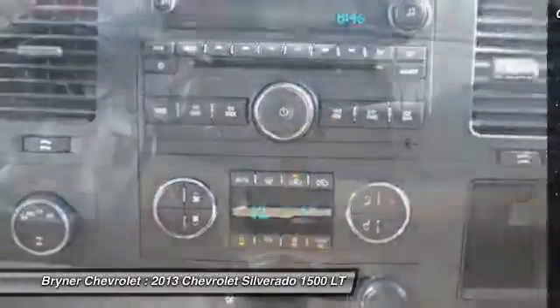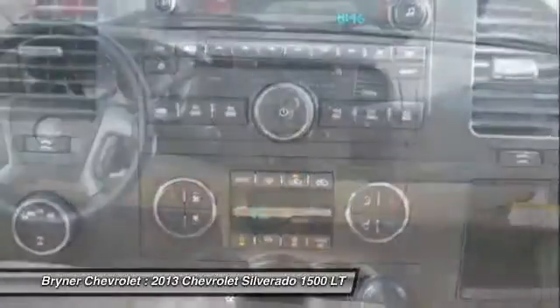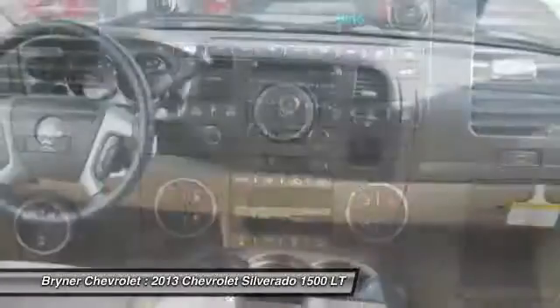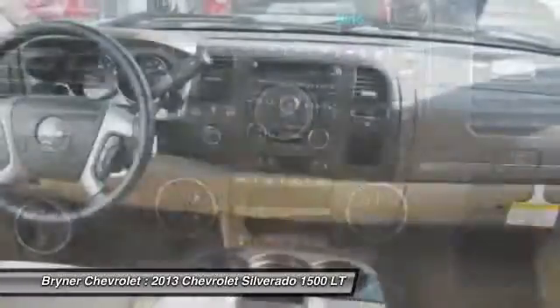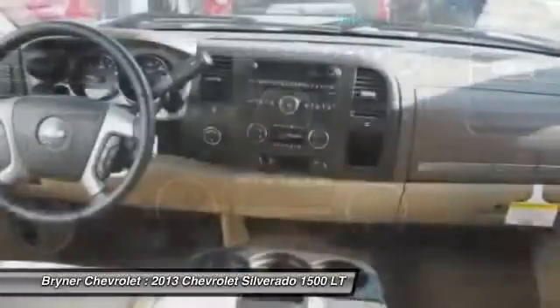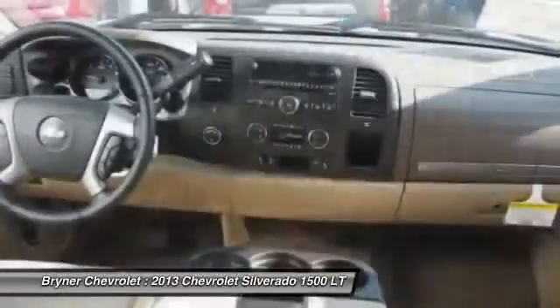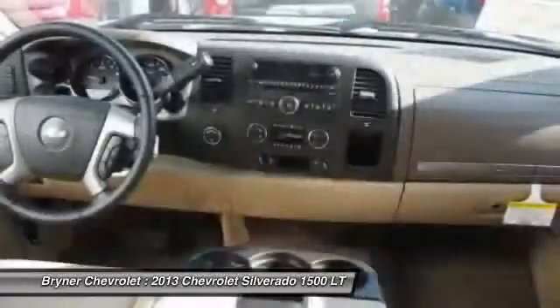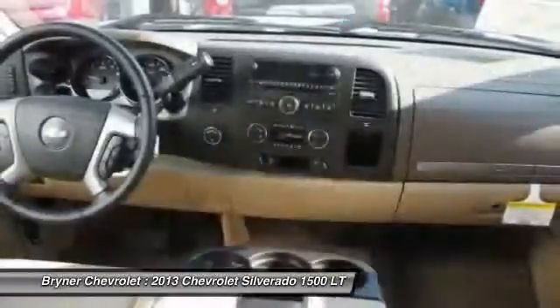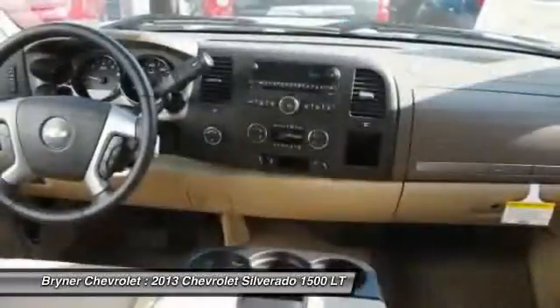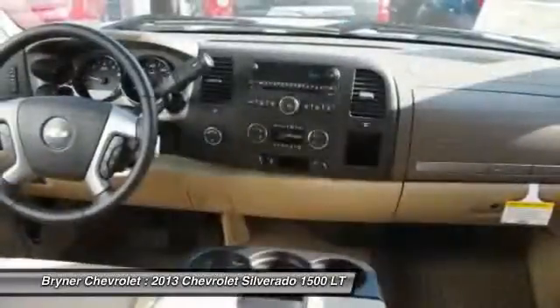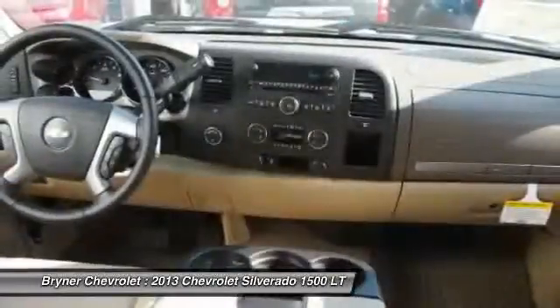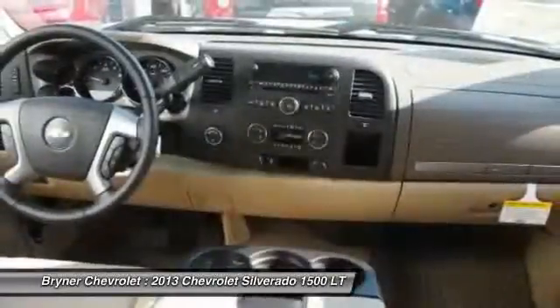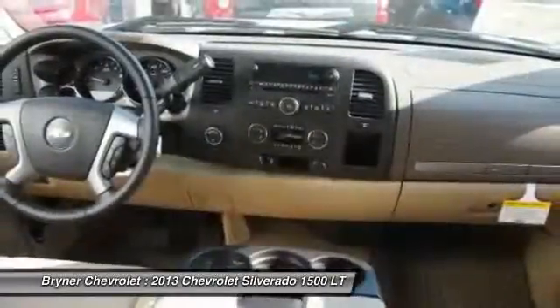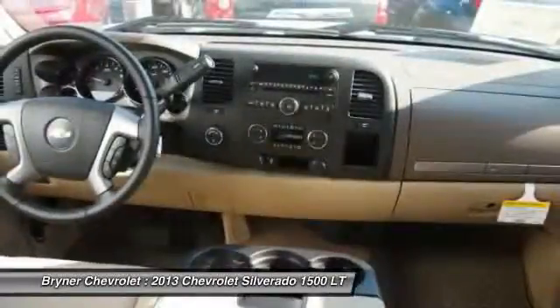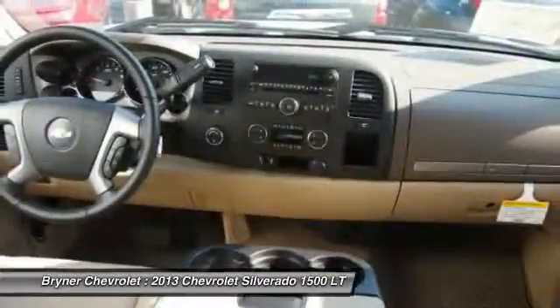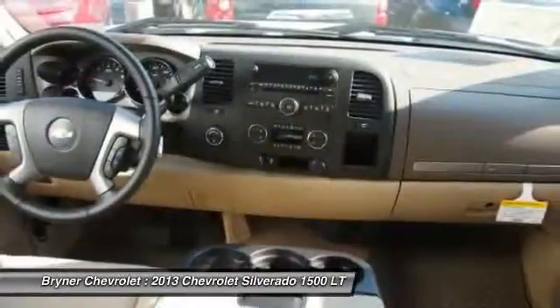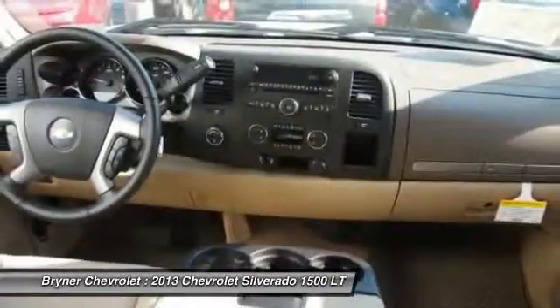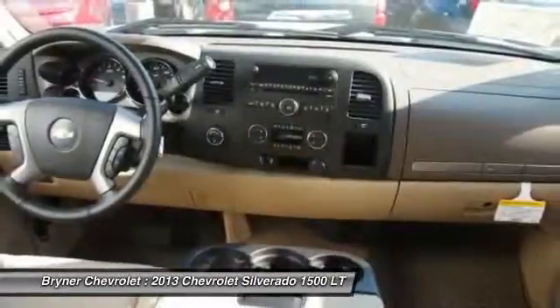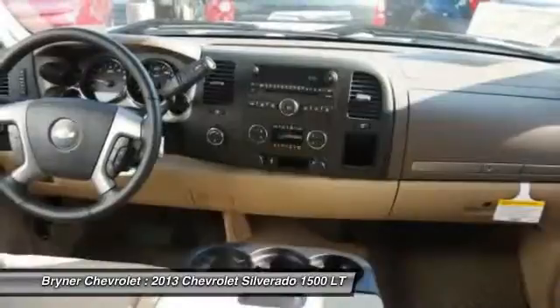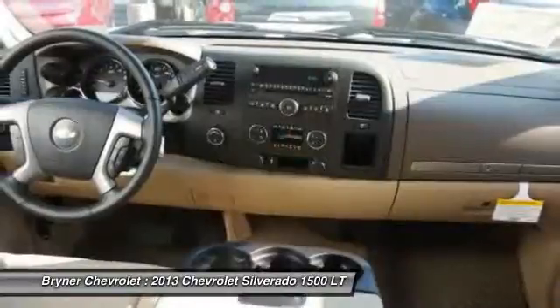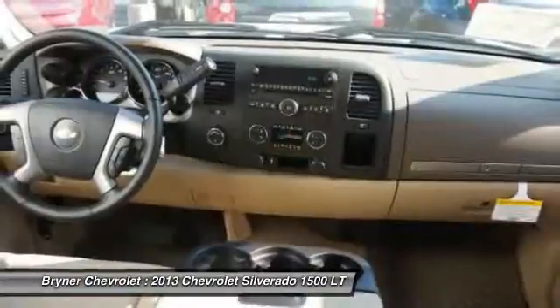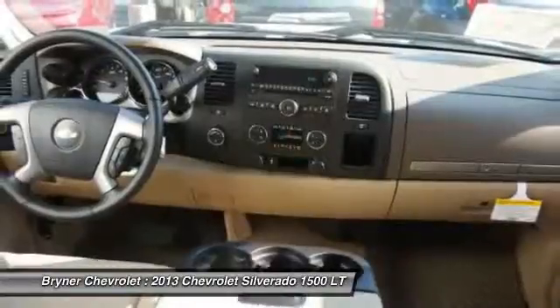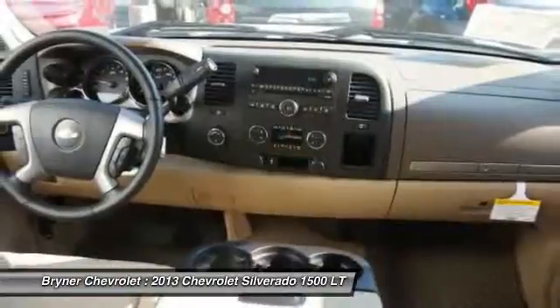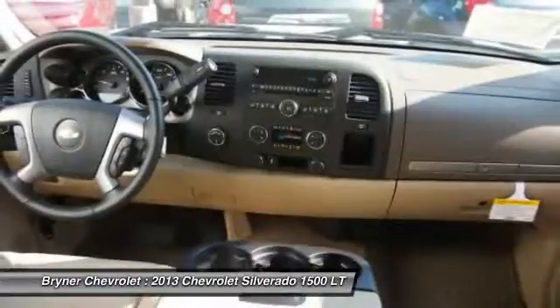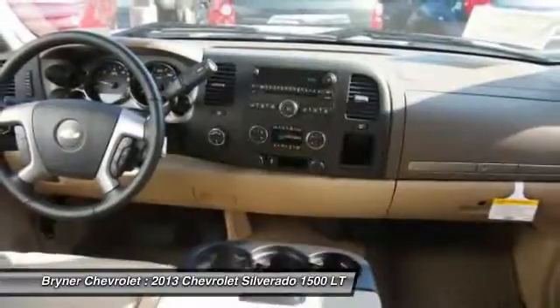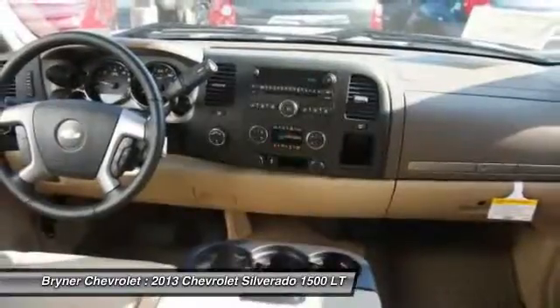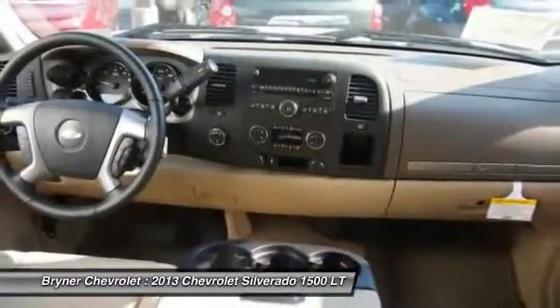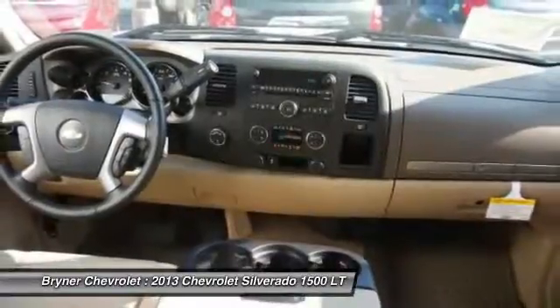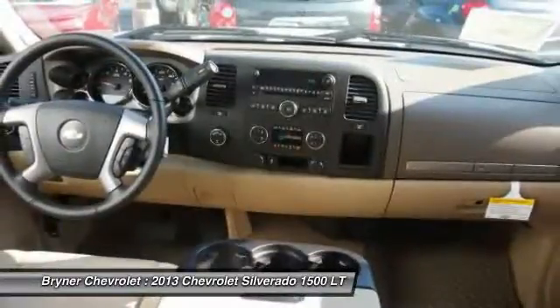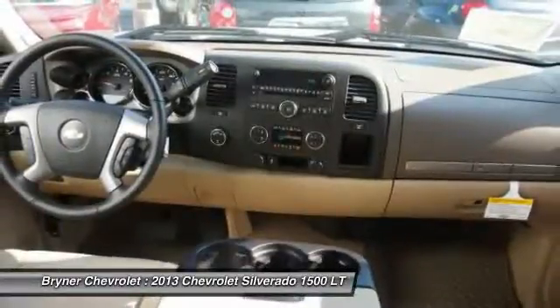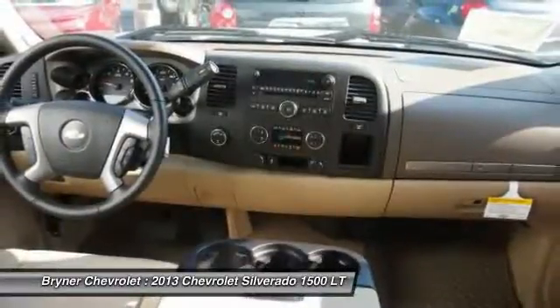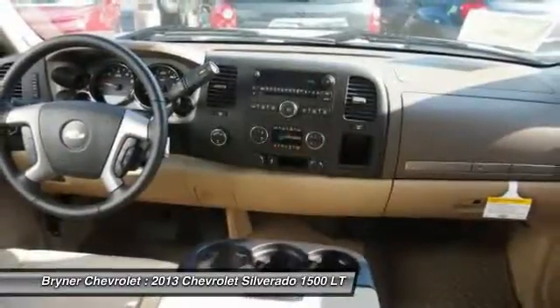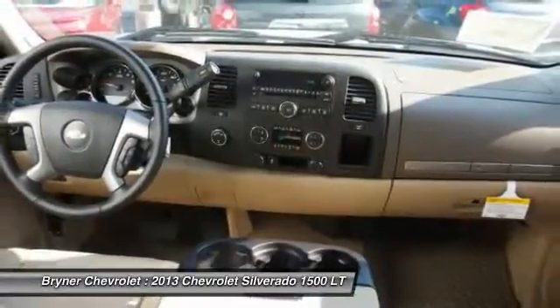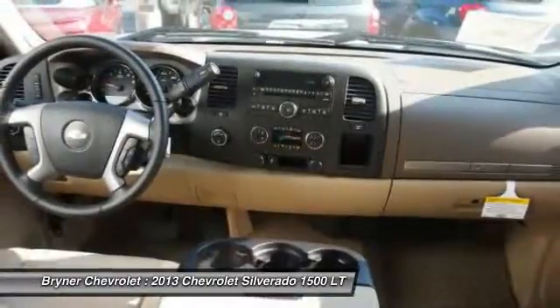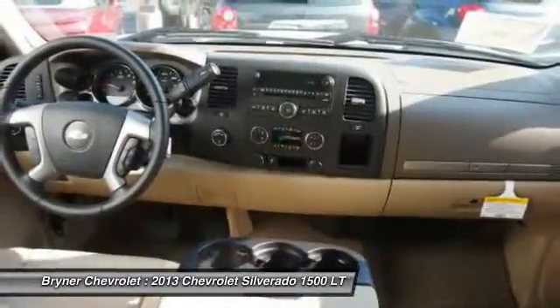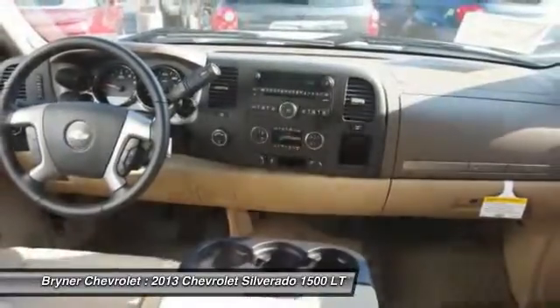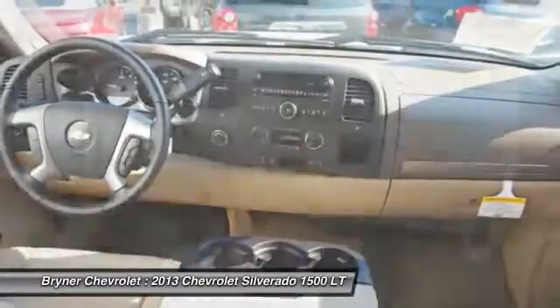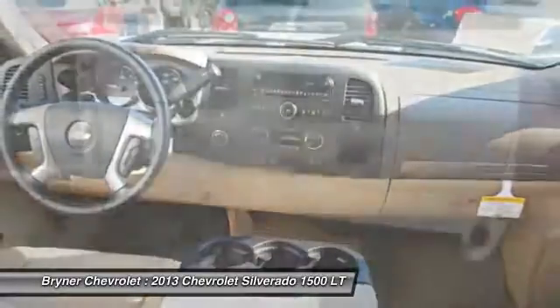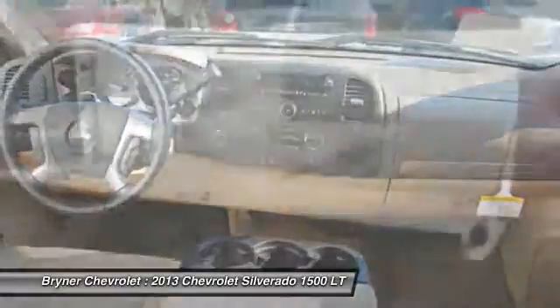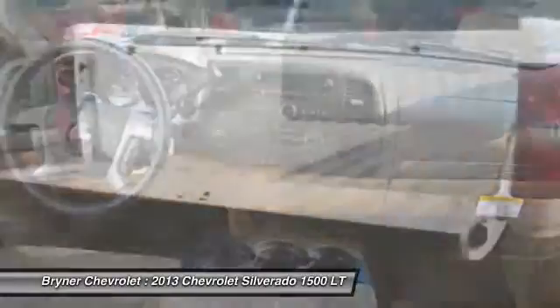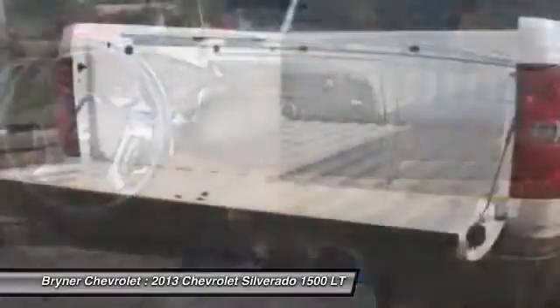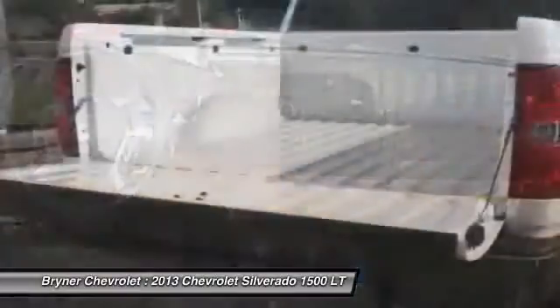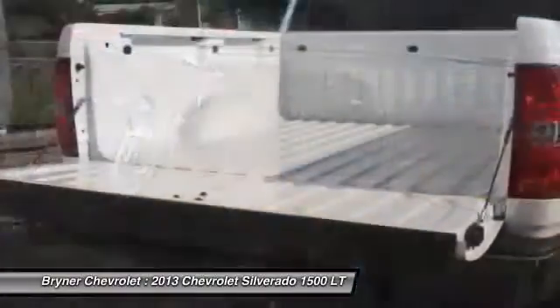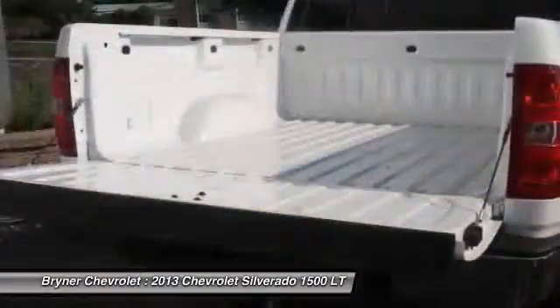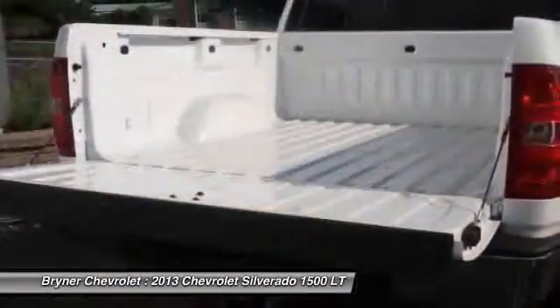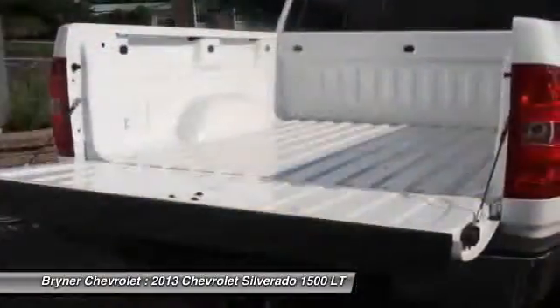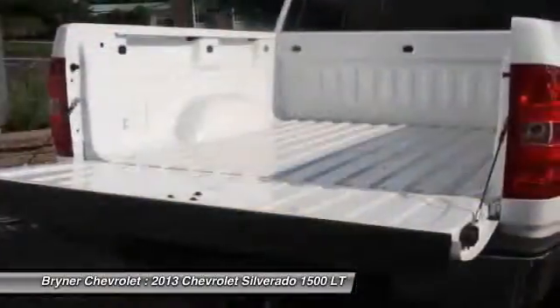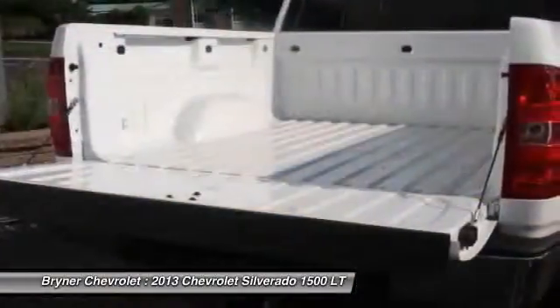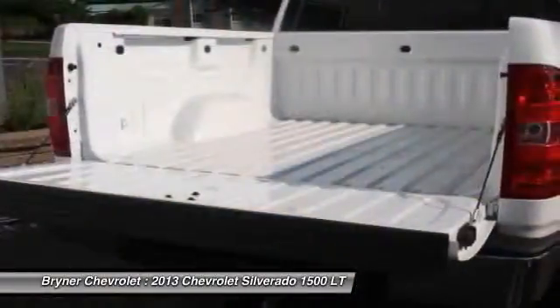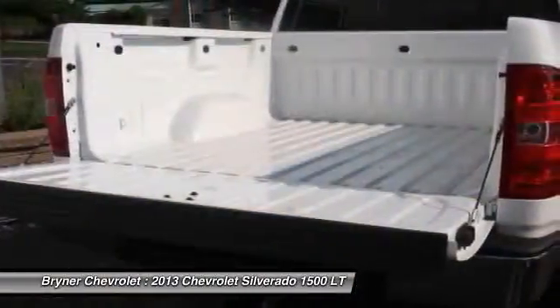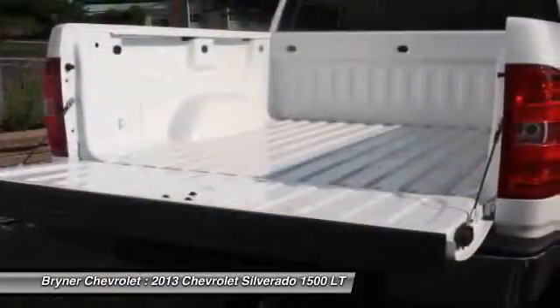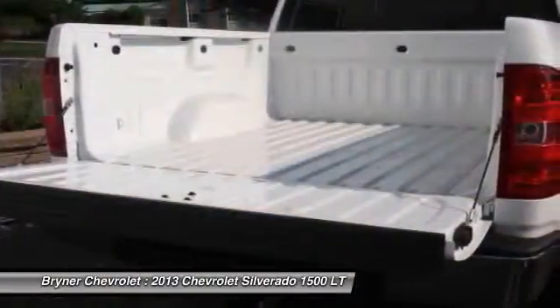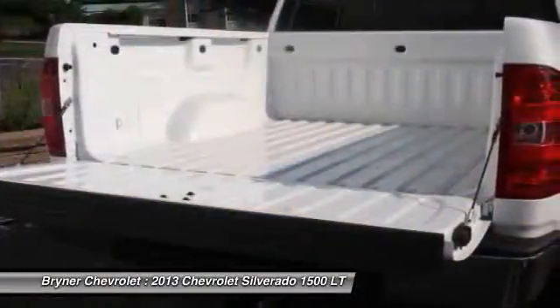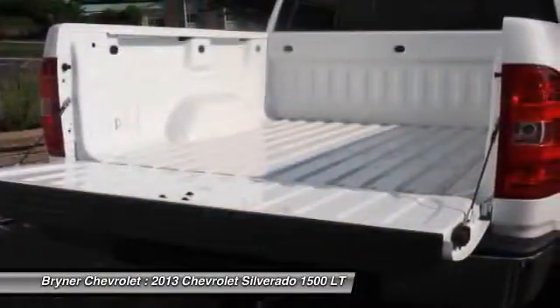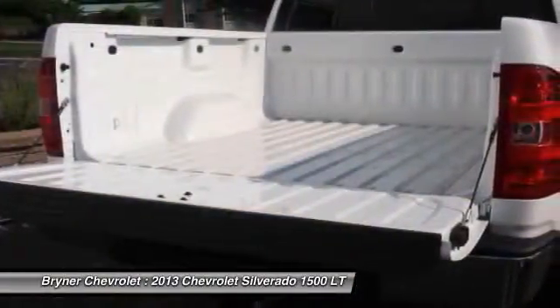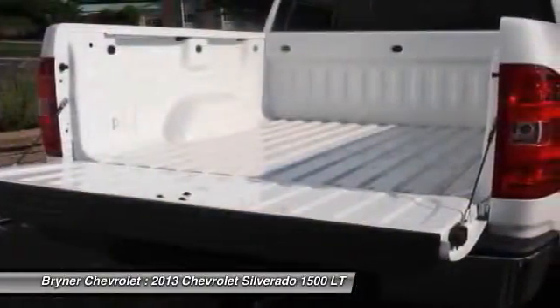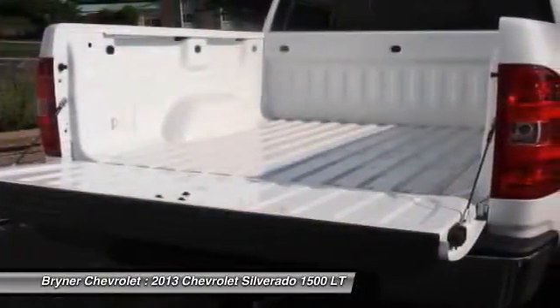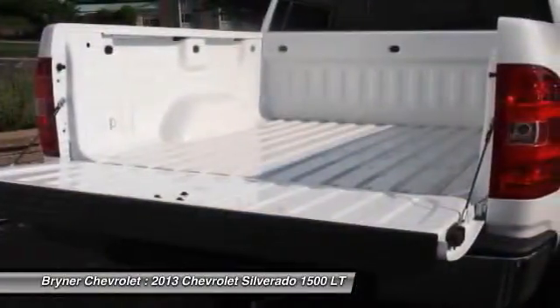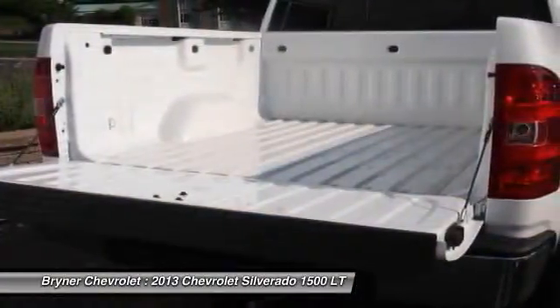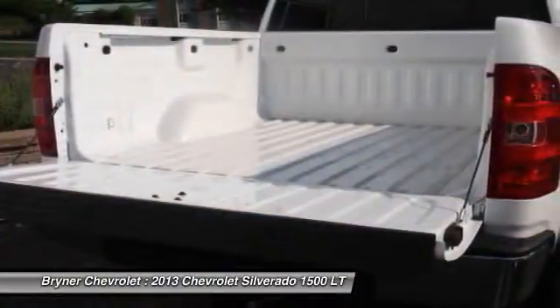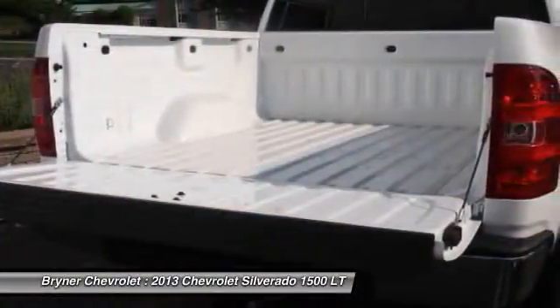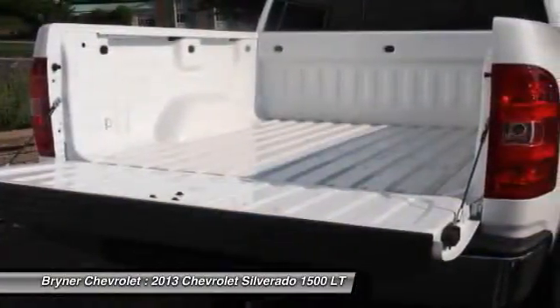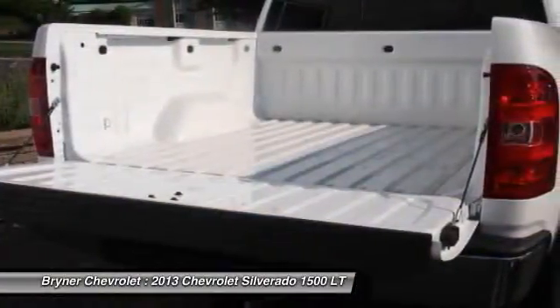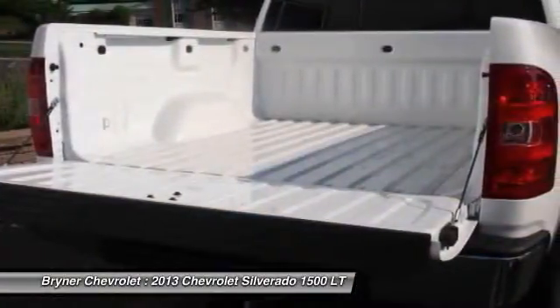Auto Express down window, cruise control, floor mats, auto headlight on and off, and trip odometer.